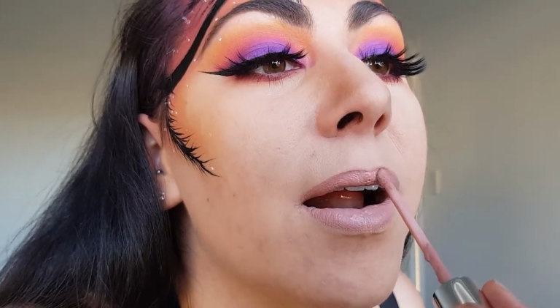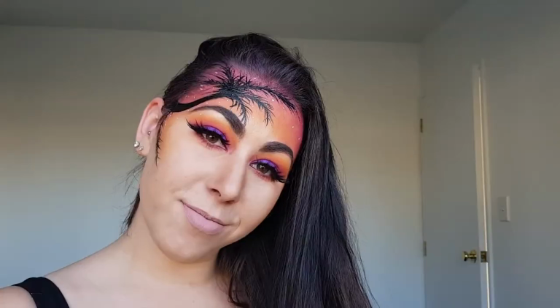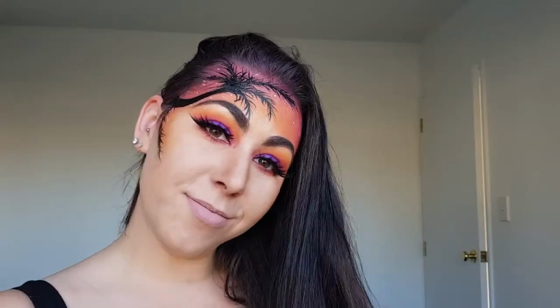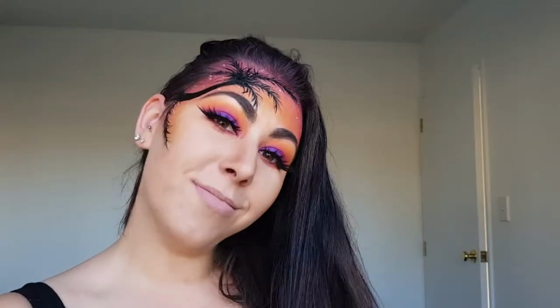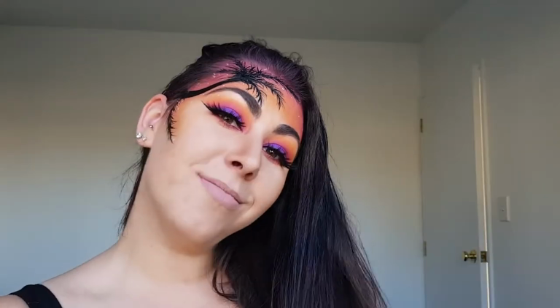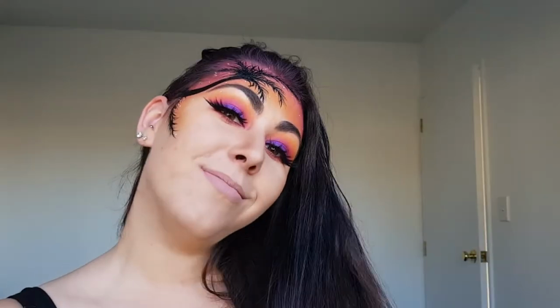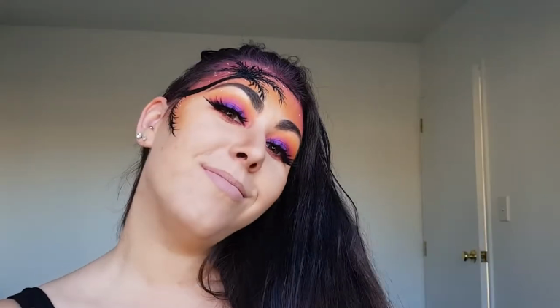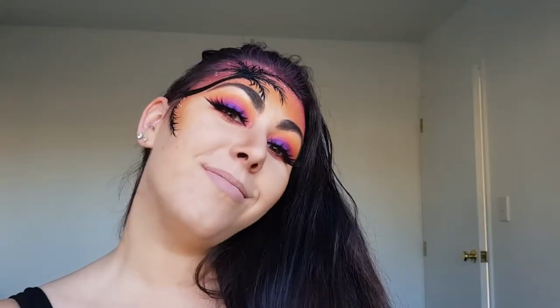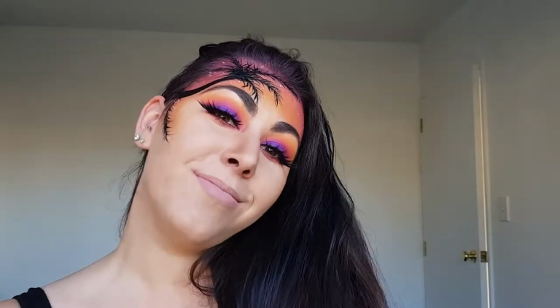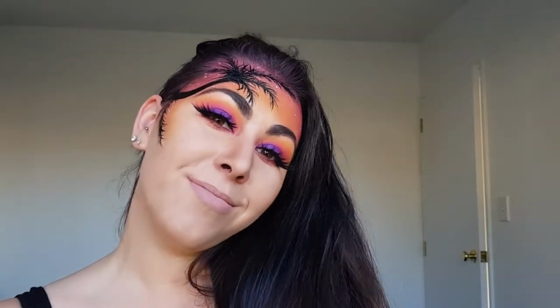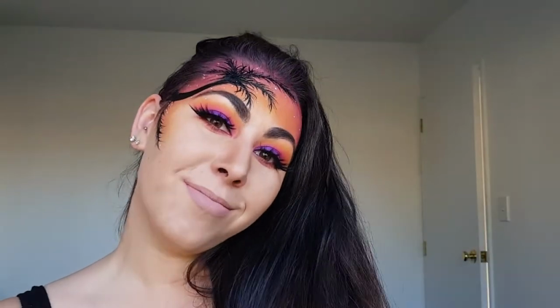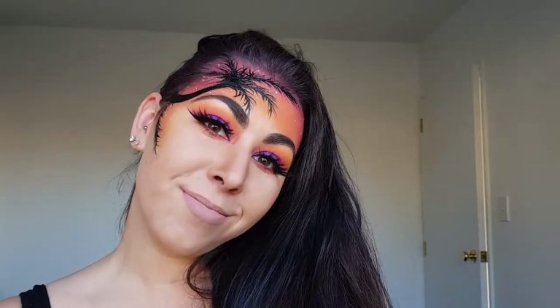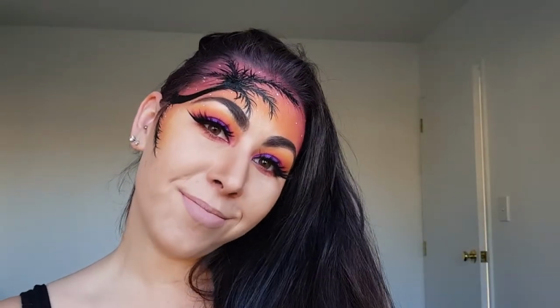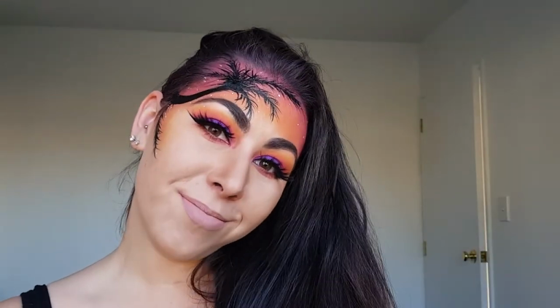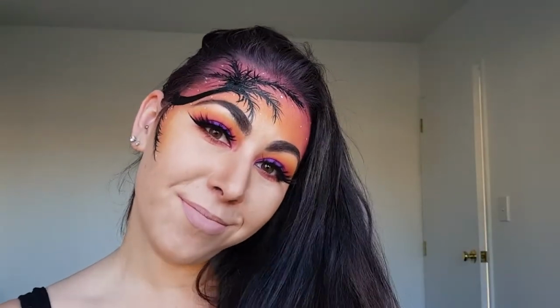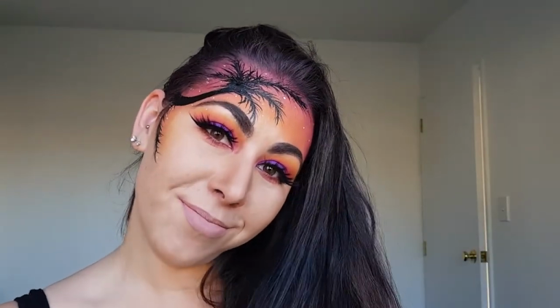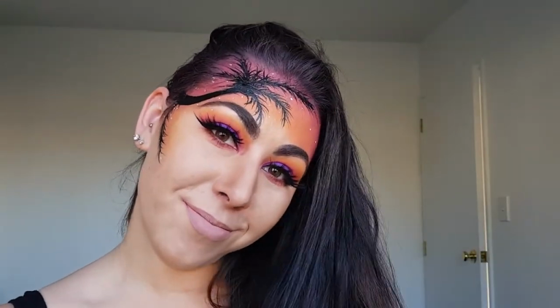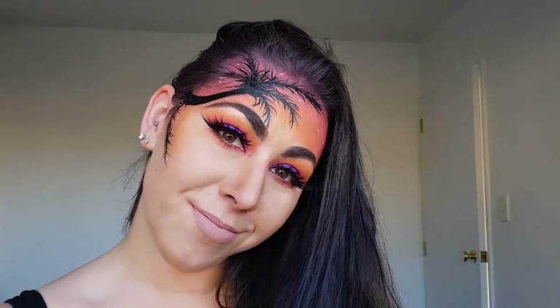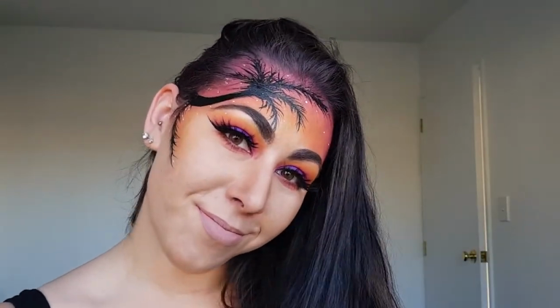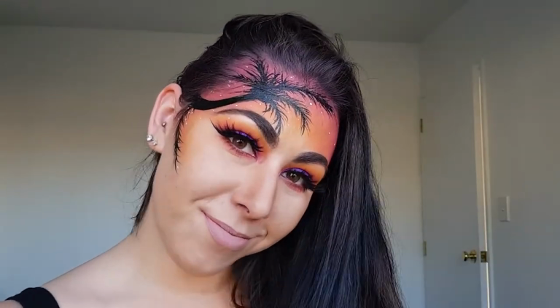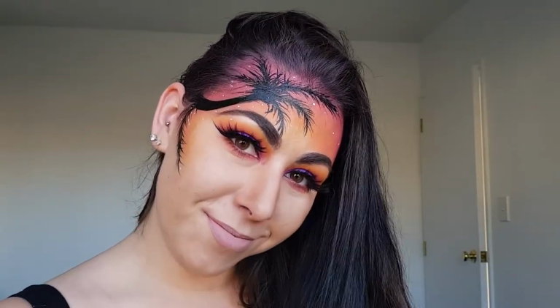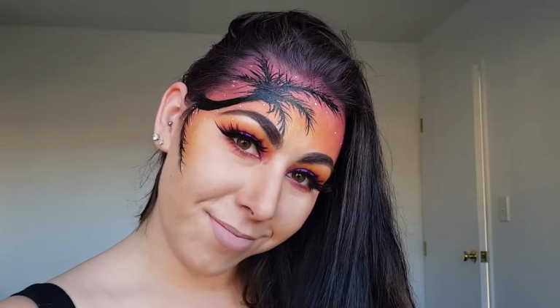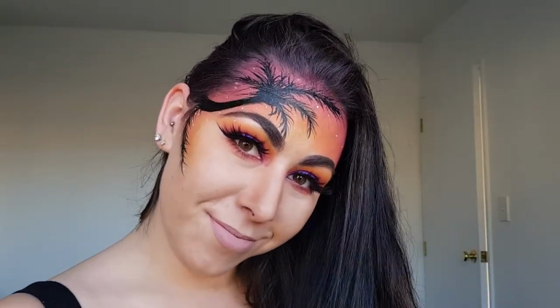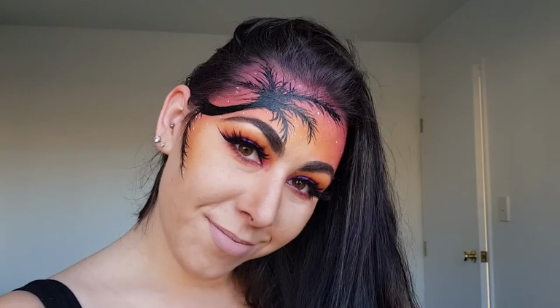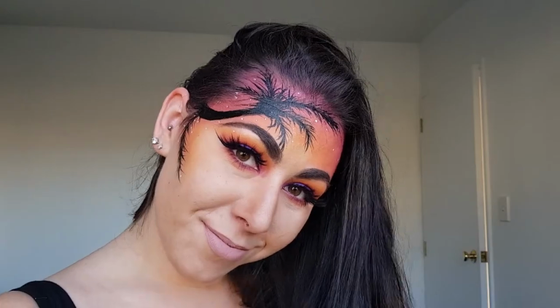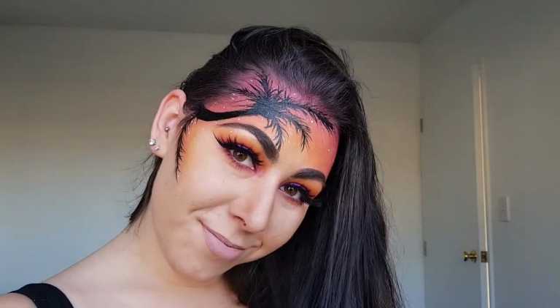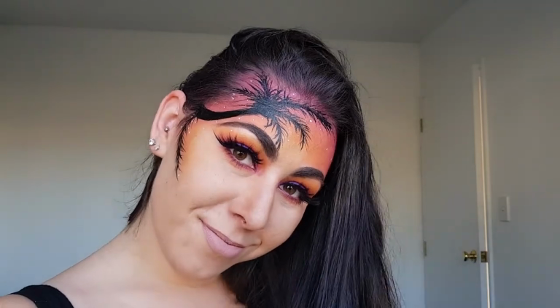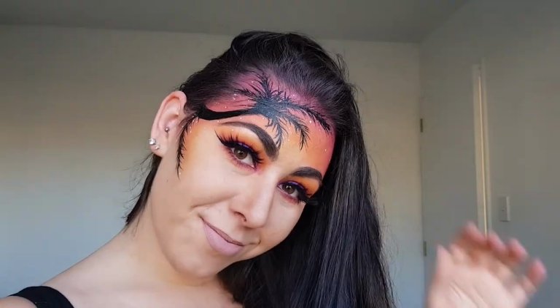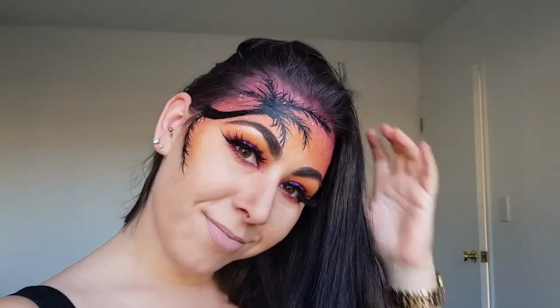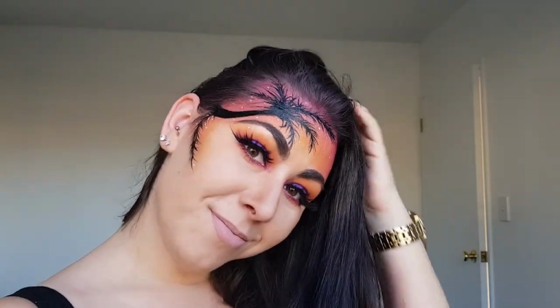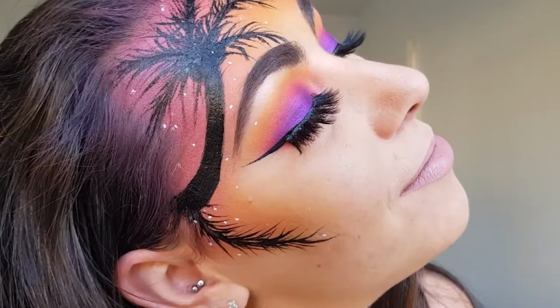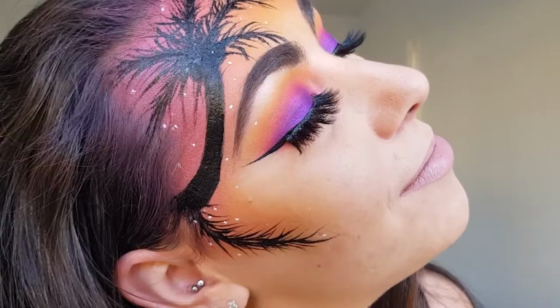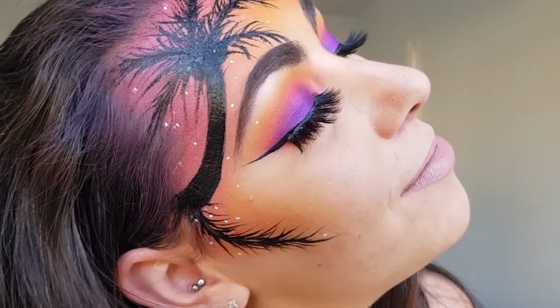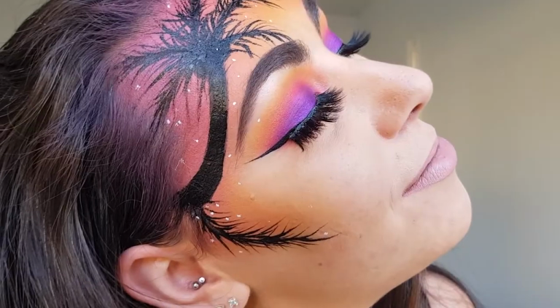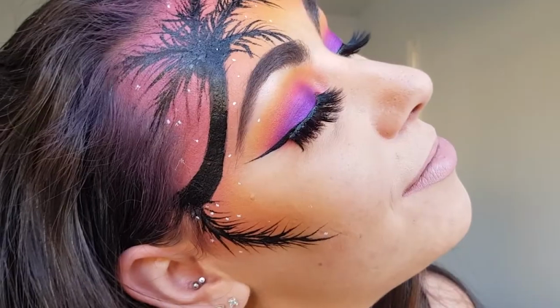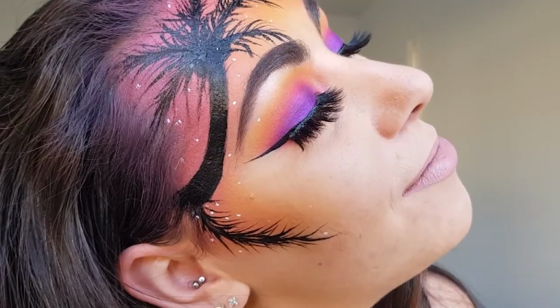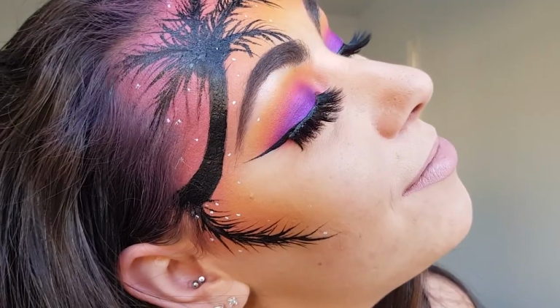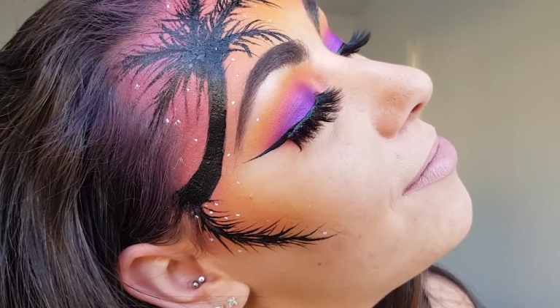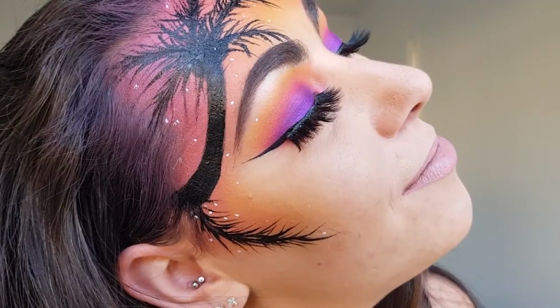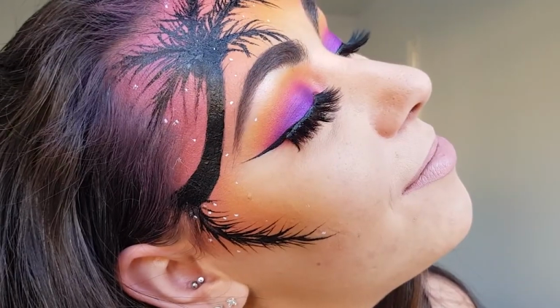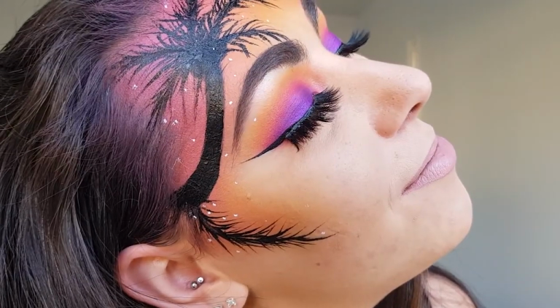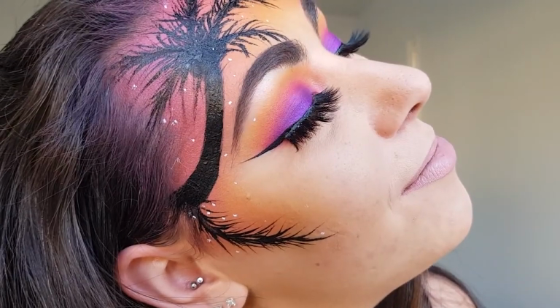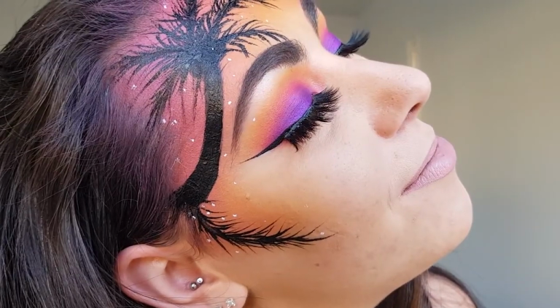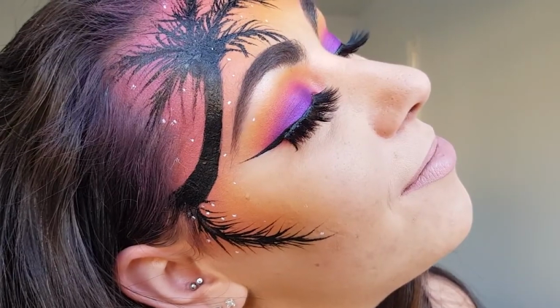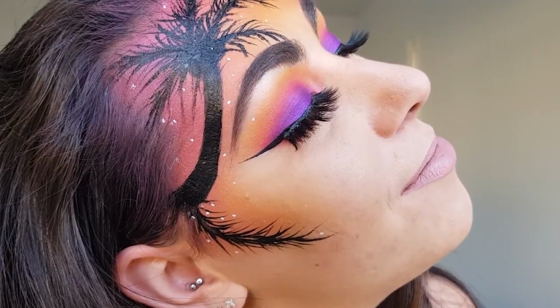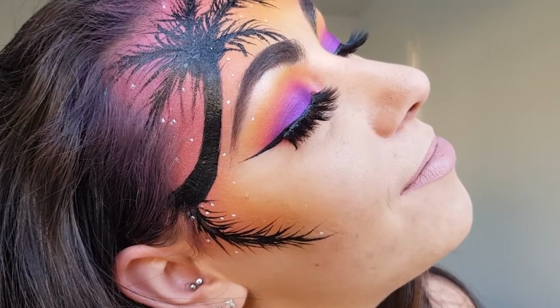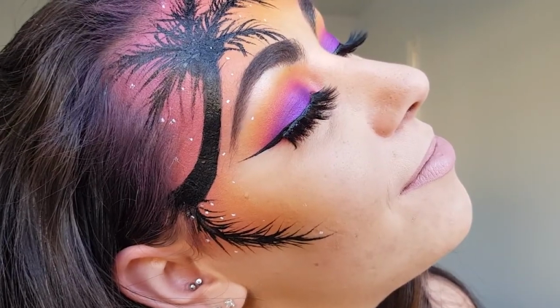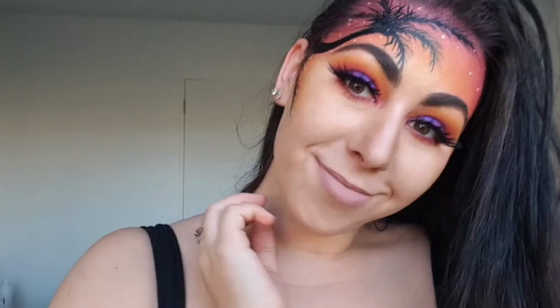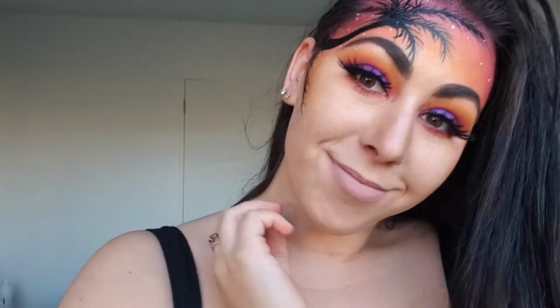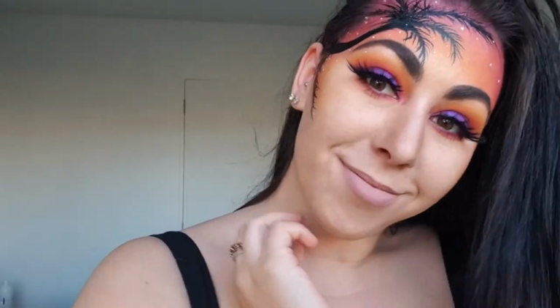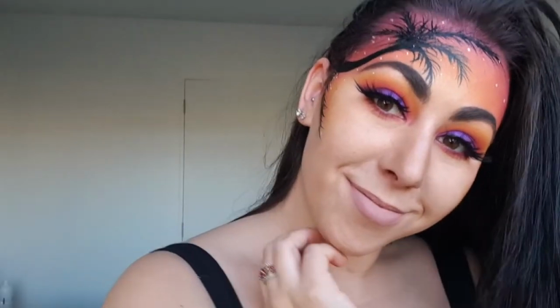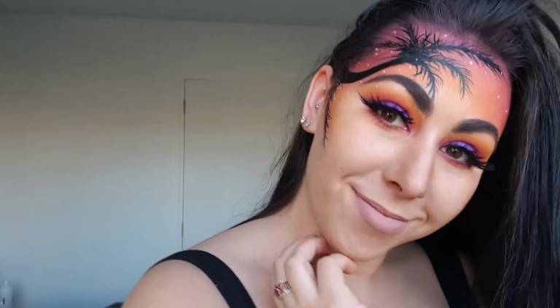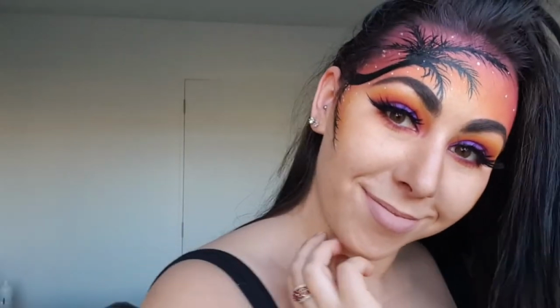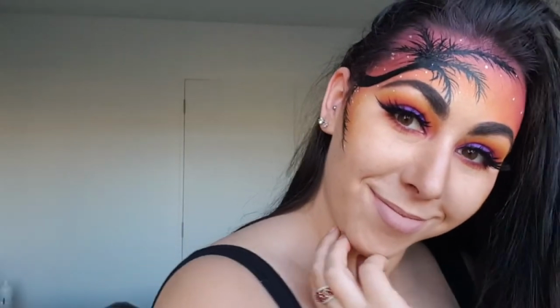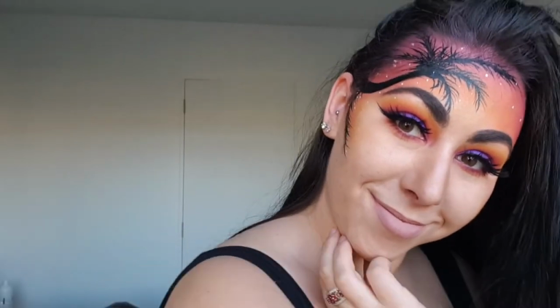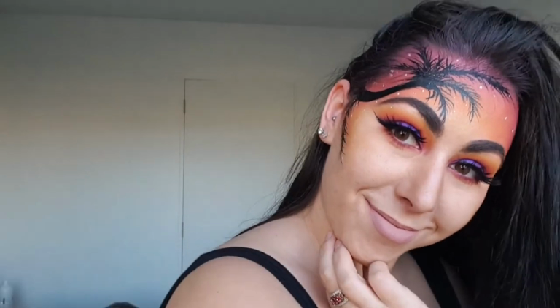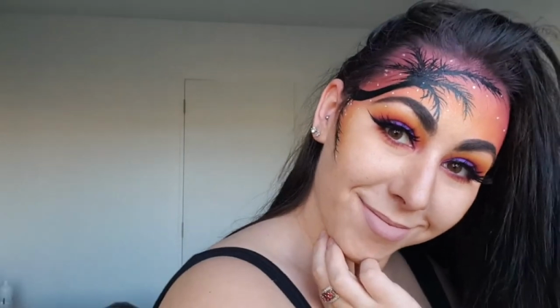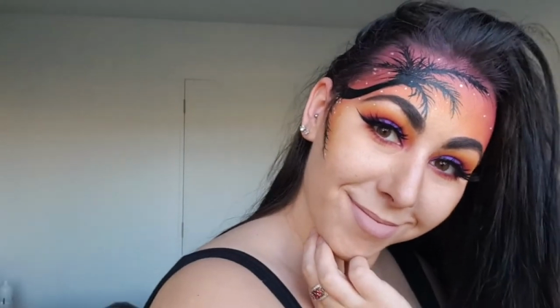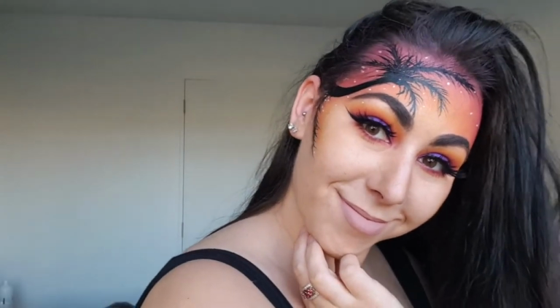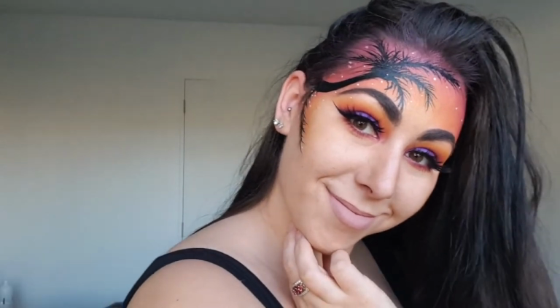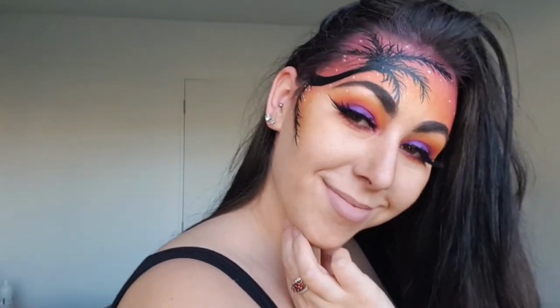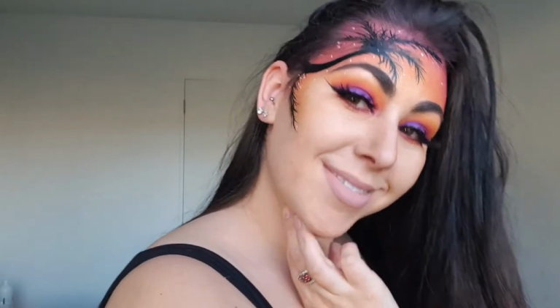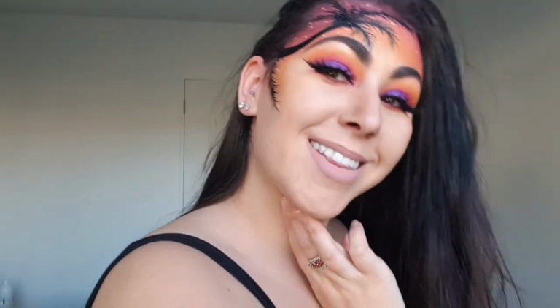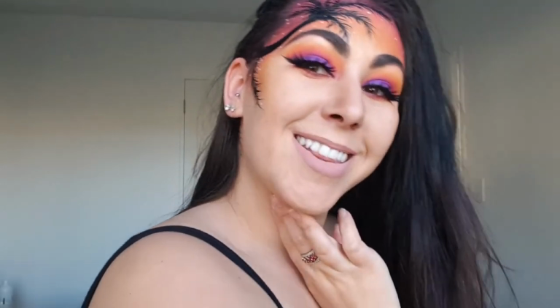This is the finished look and I had so much fun creating it. Thank you guys so much for watching and I'll see you in my next video.